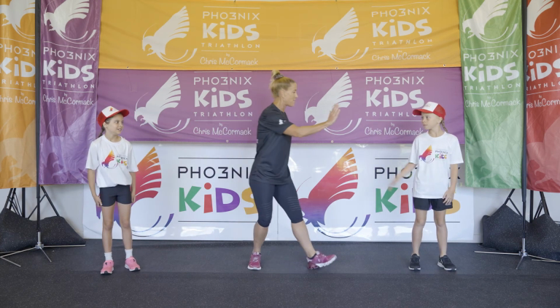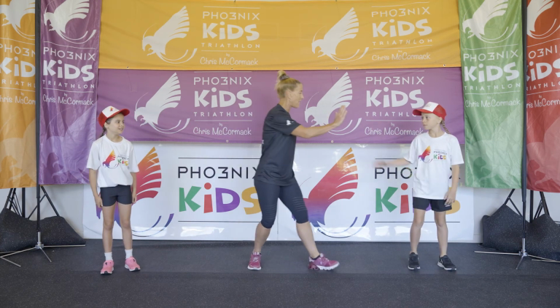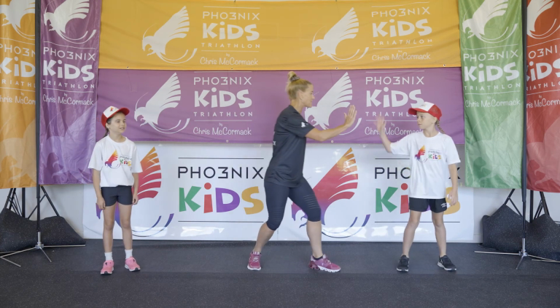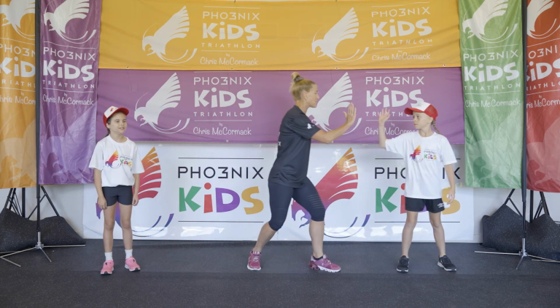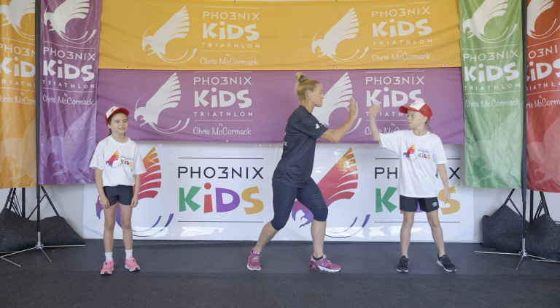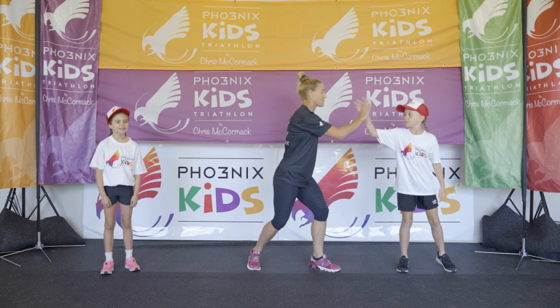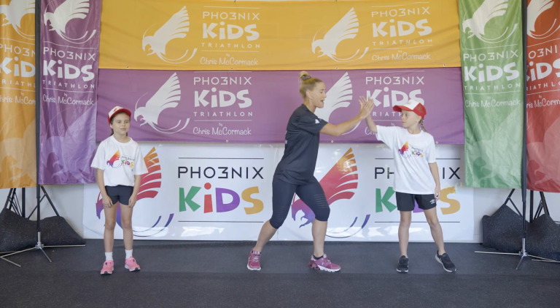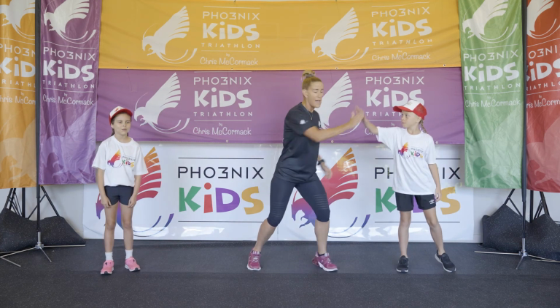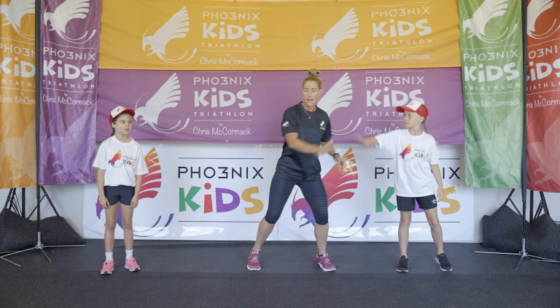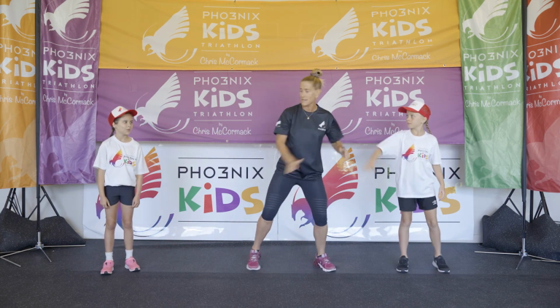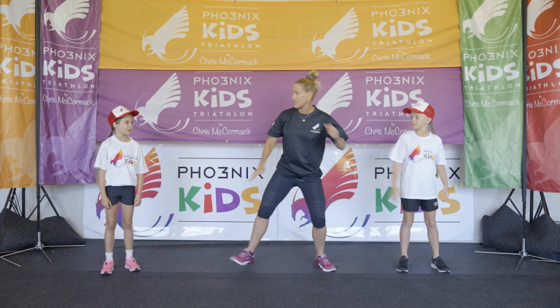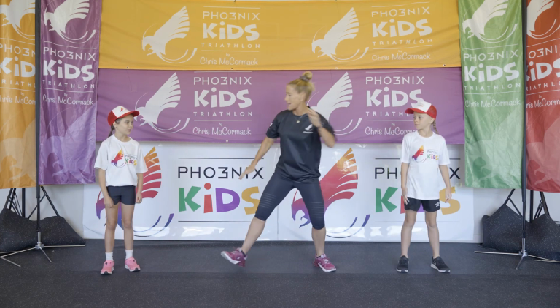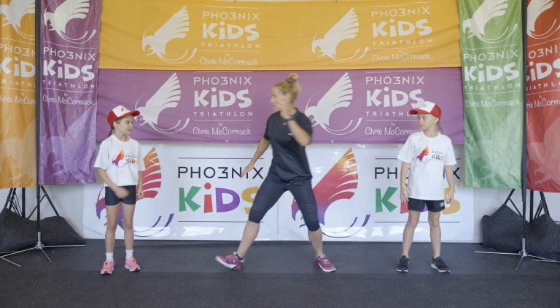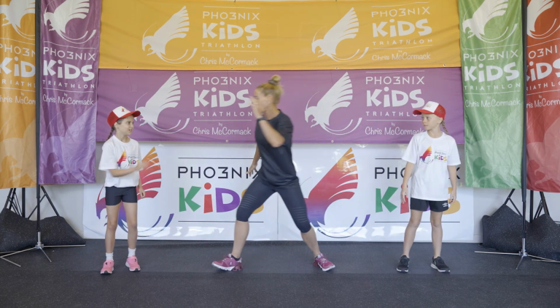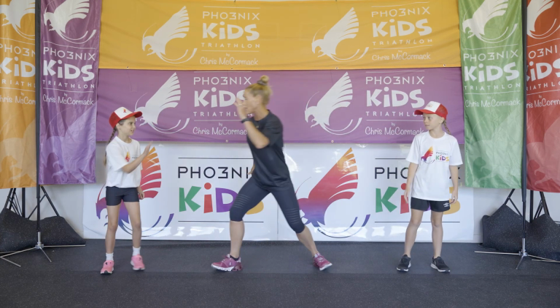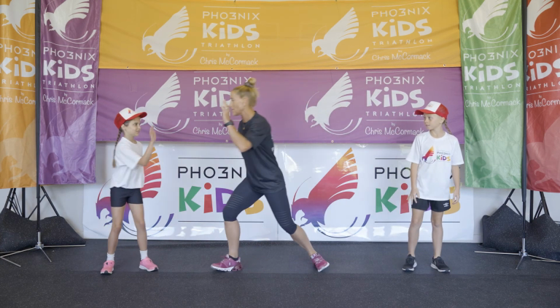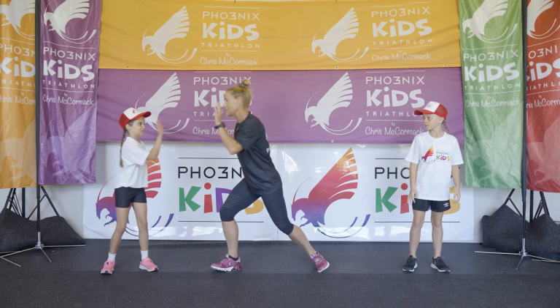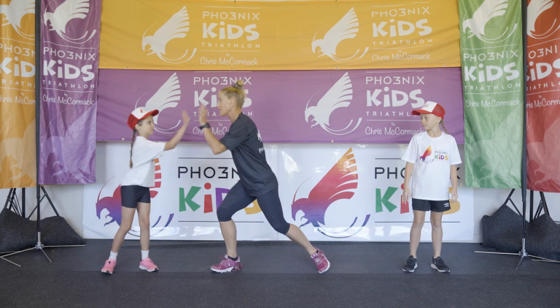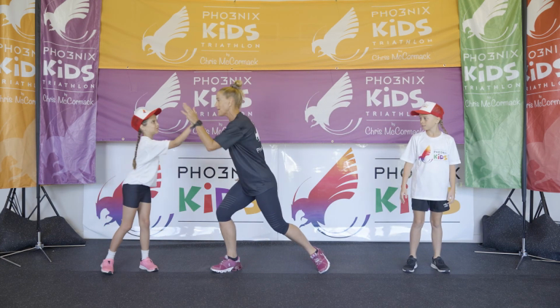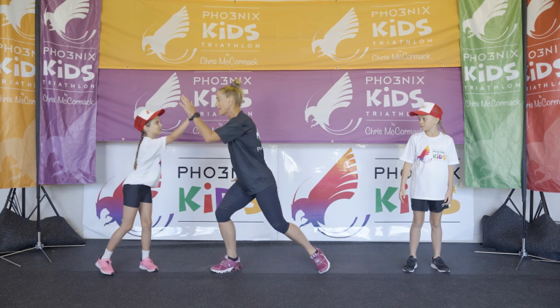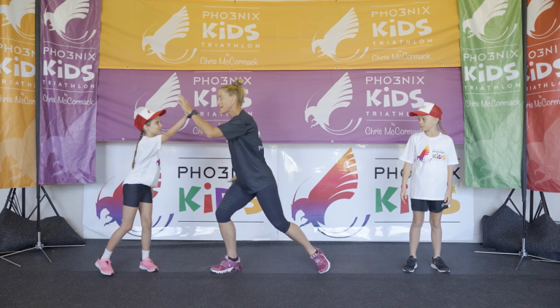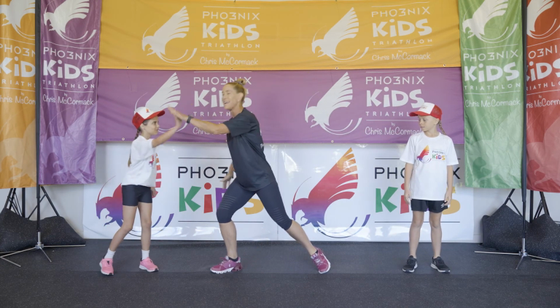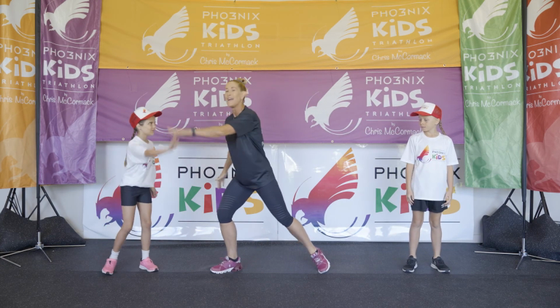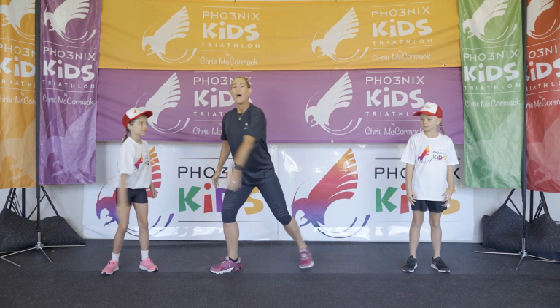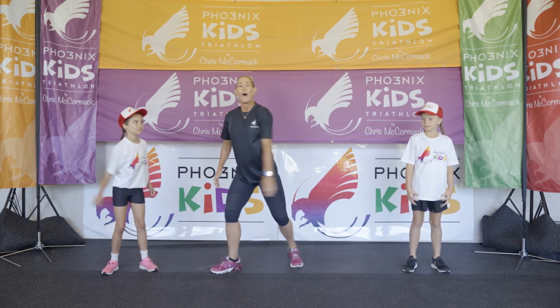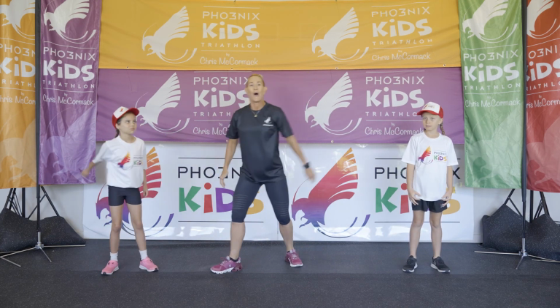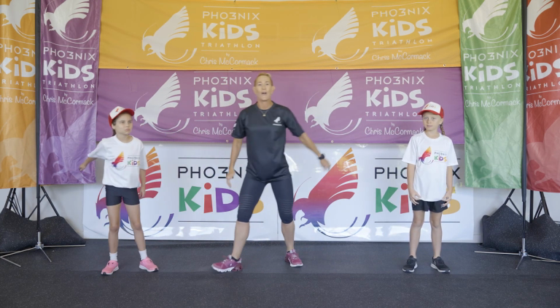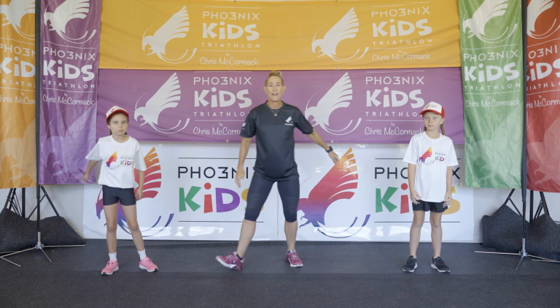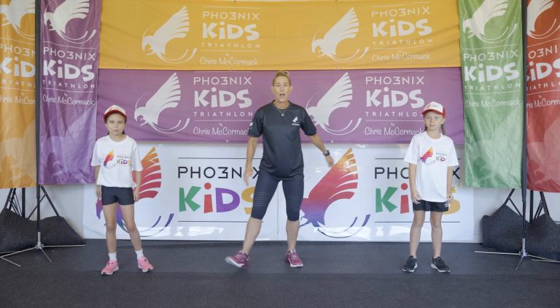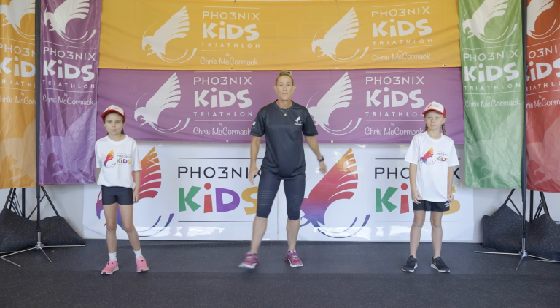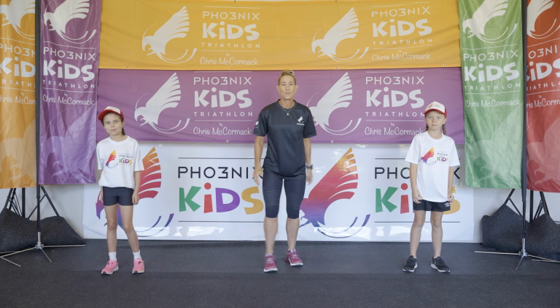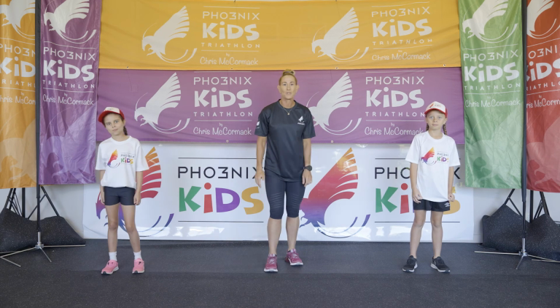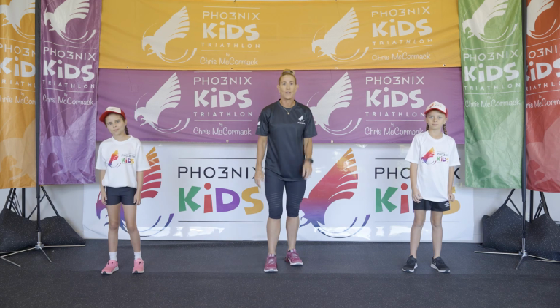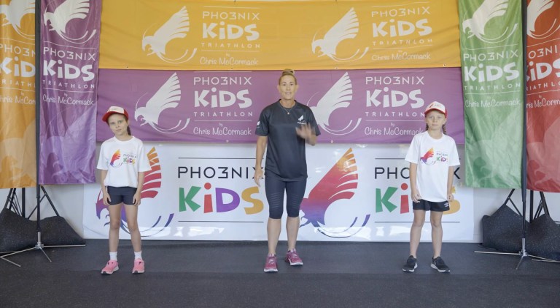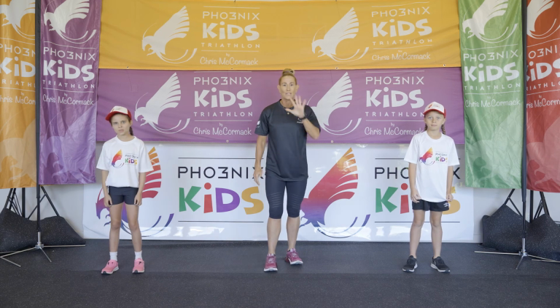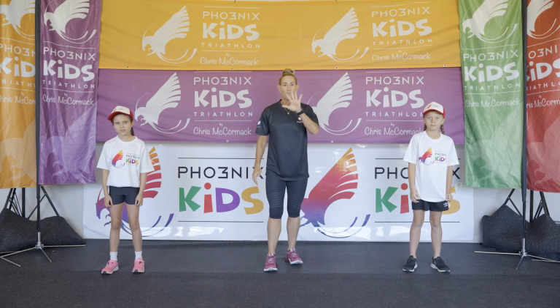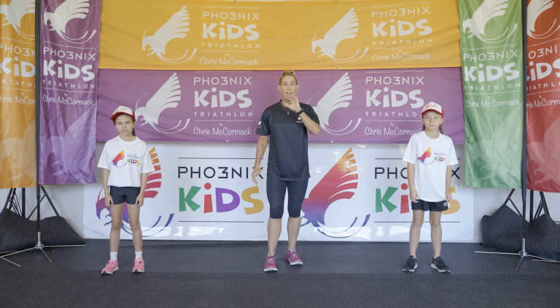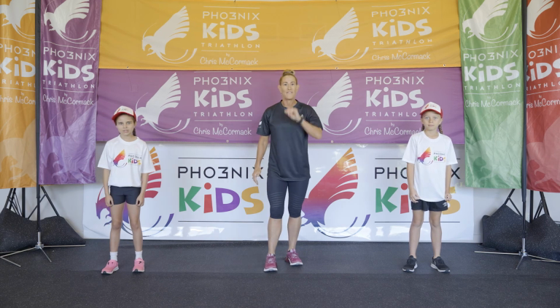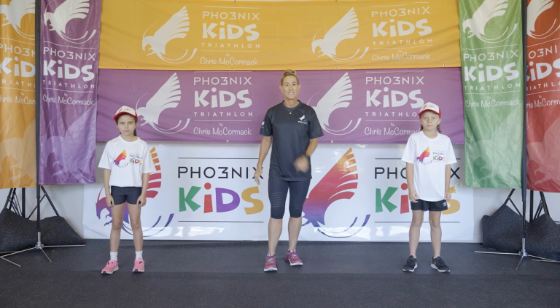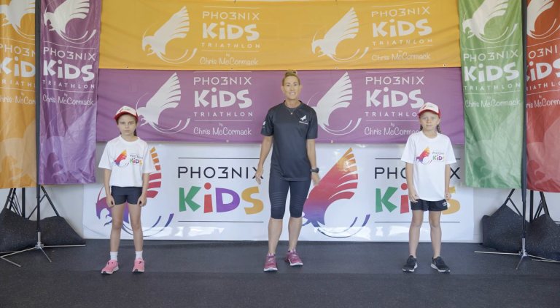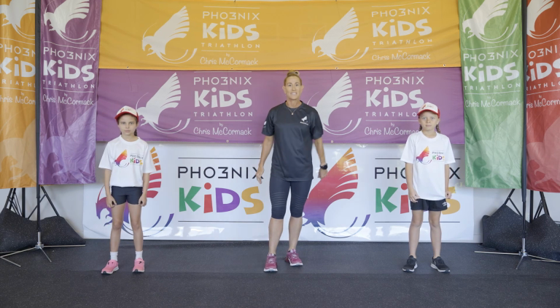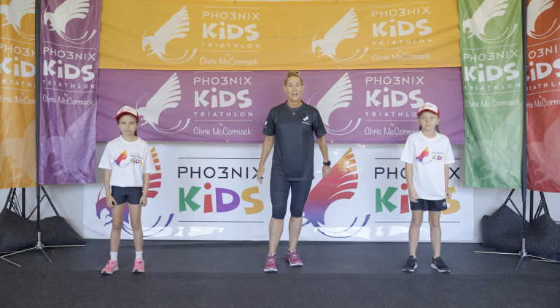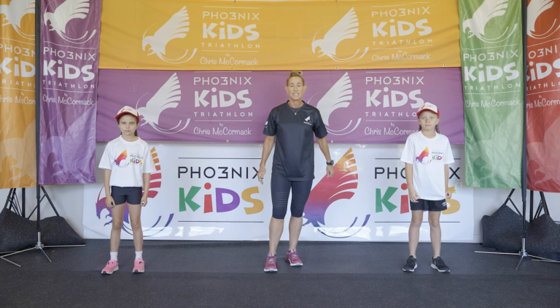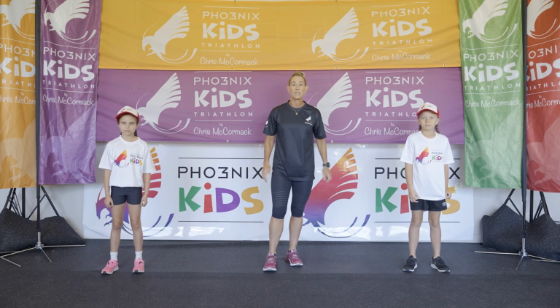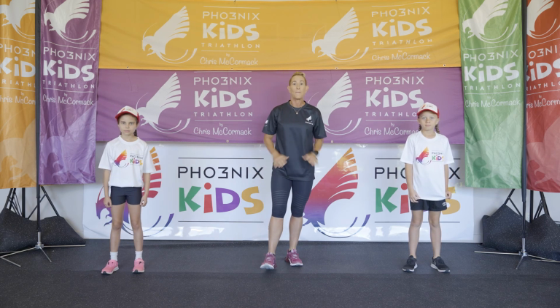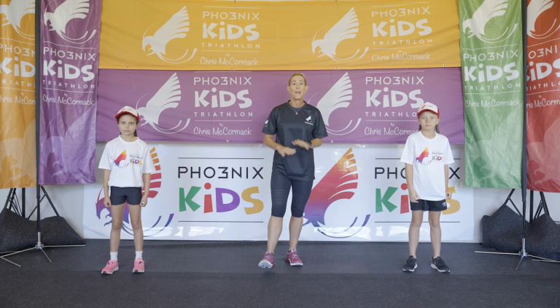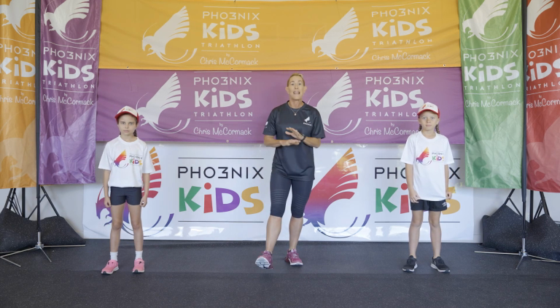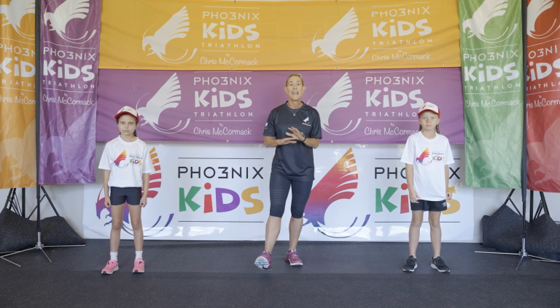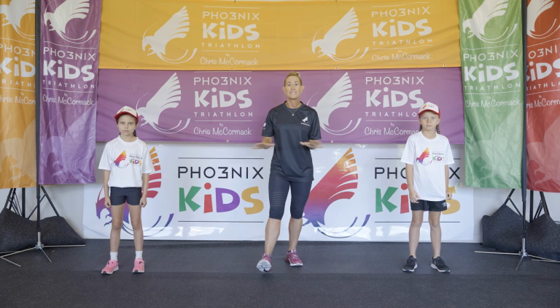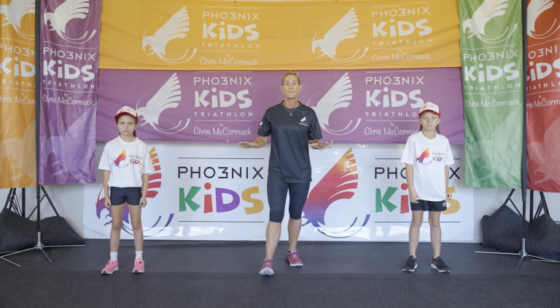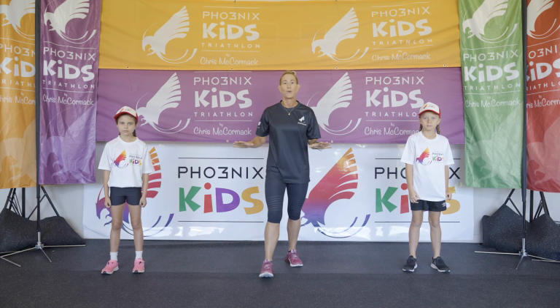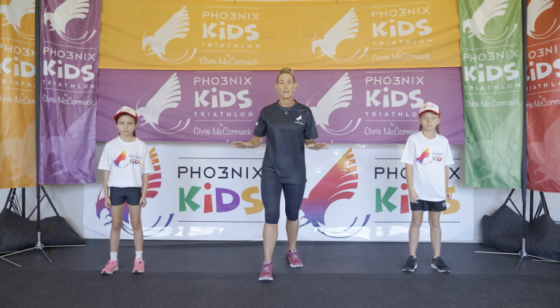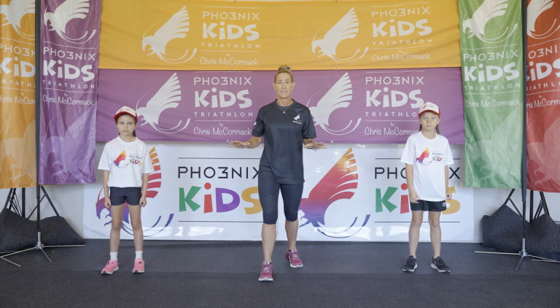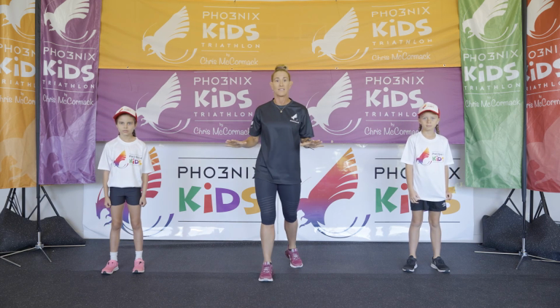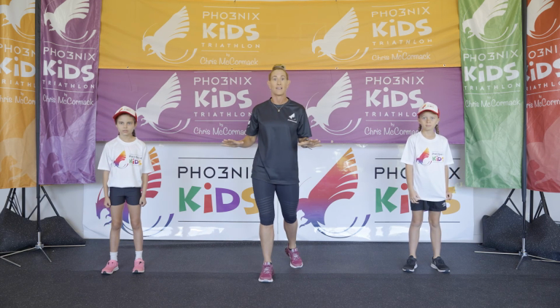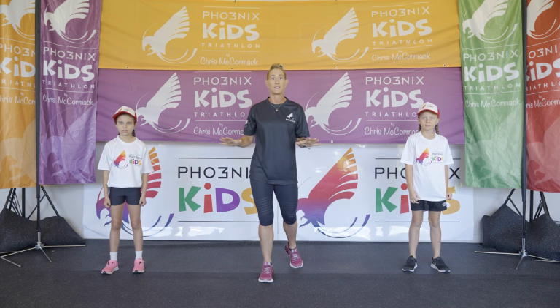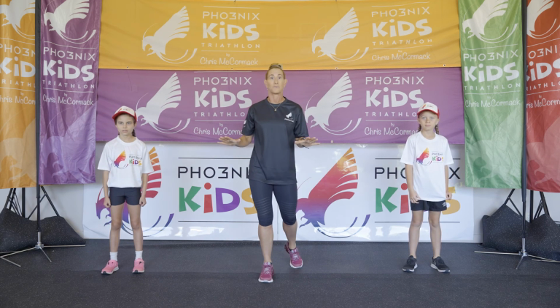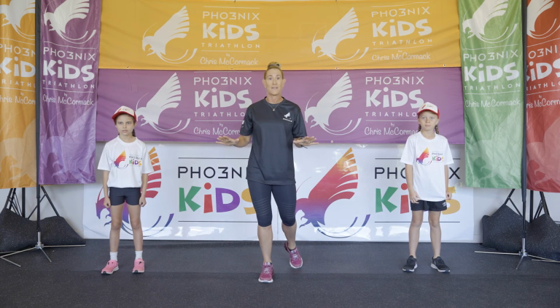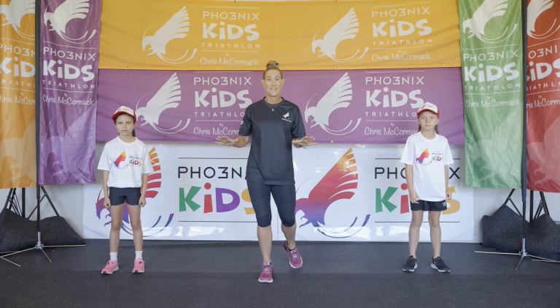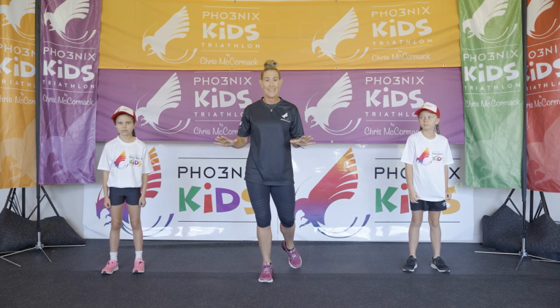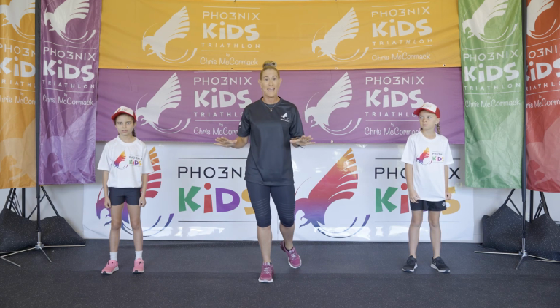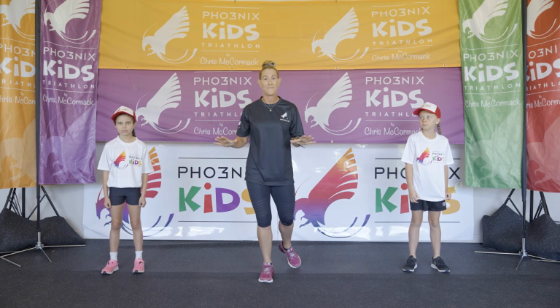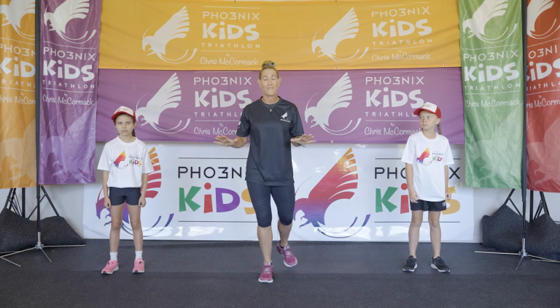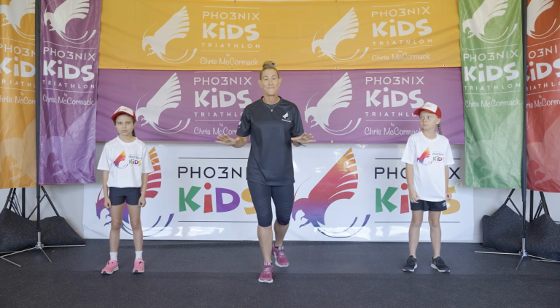High fives all round! Thank you! I hope you enjoyed those five exercises — plenty more exercises where that came from.